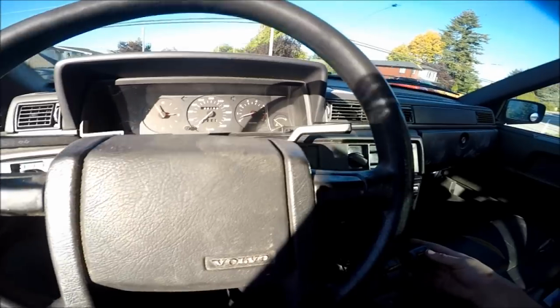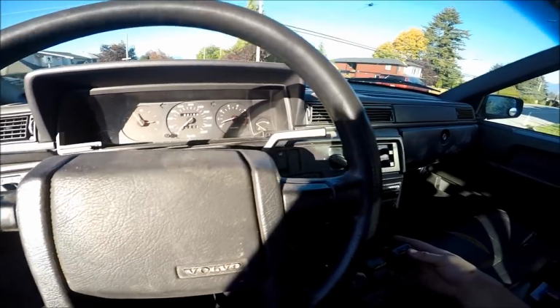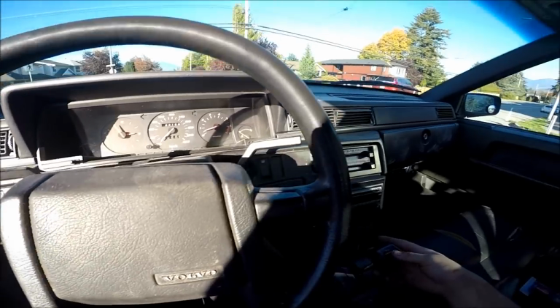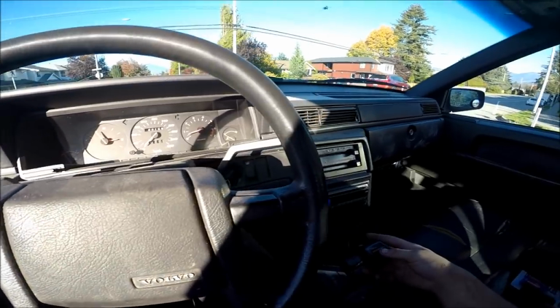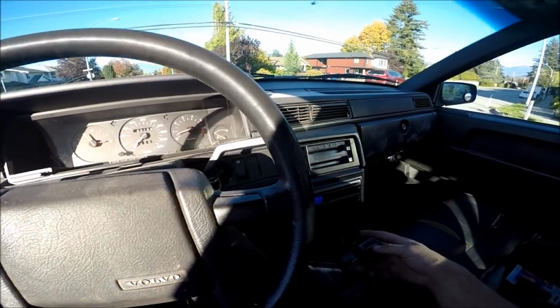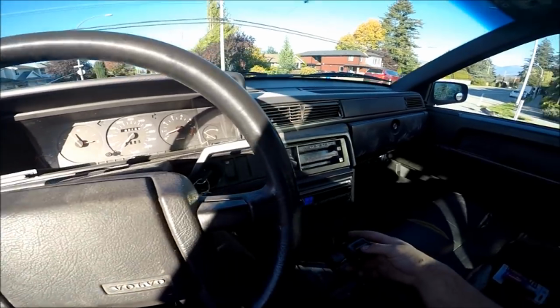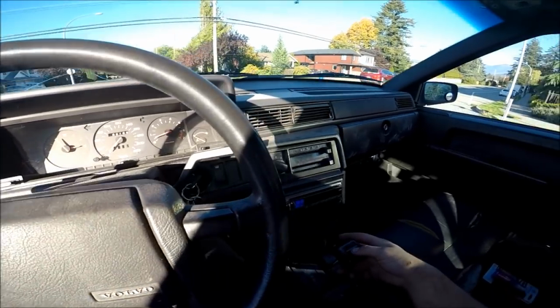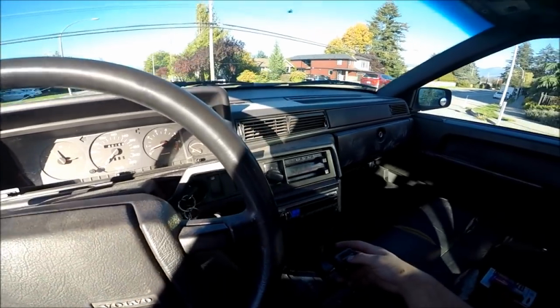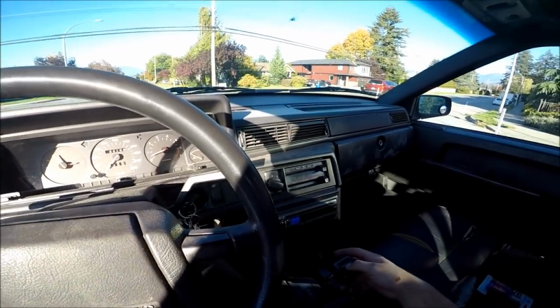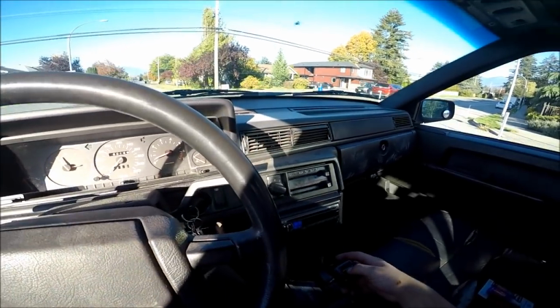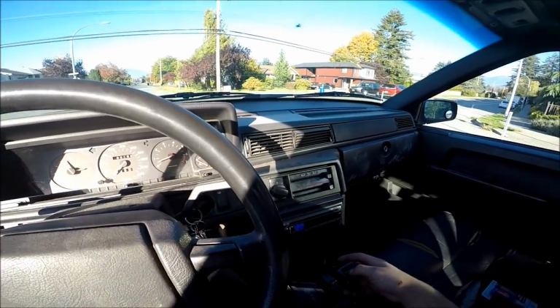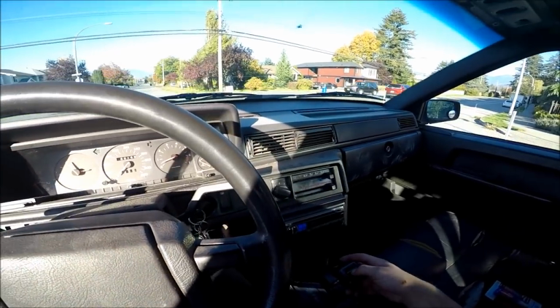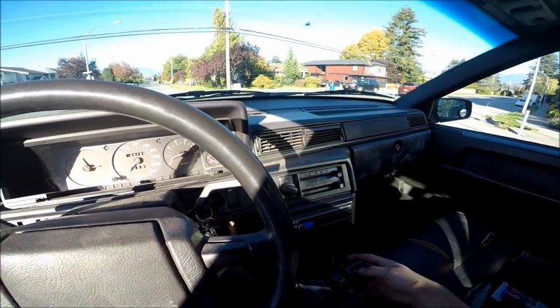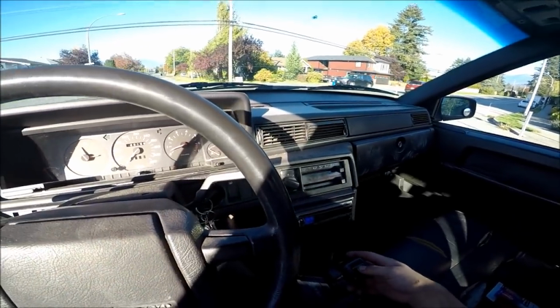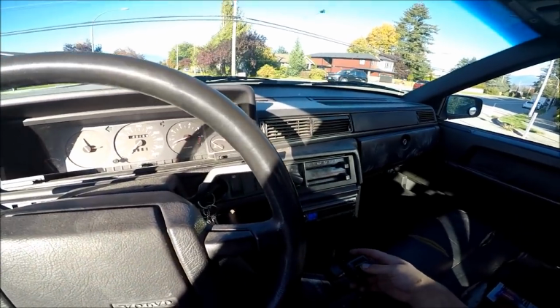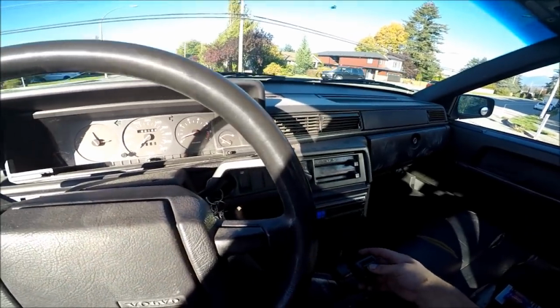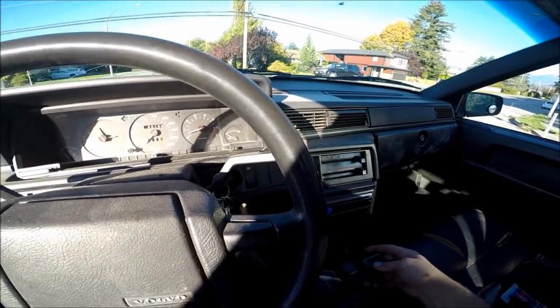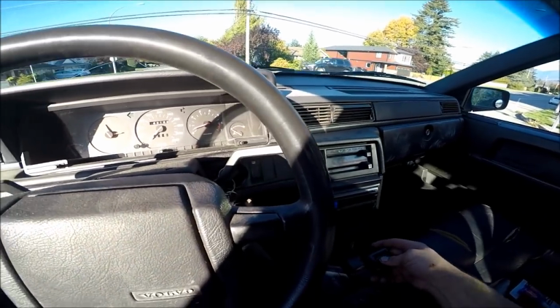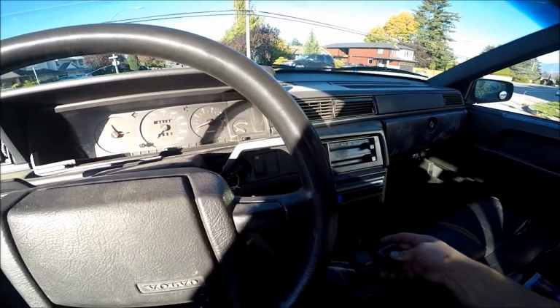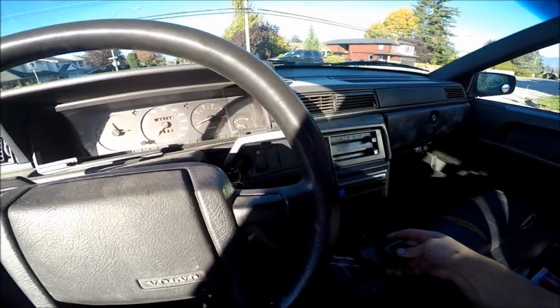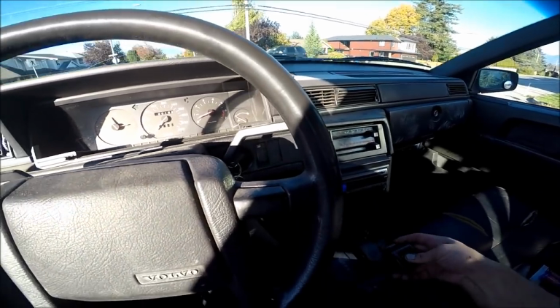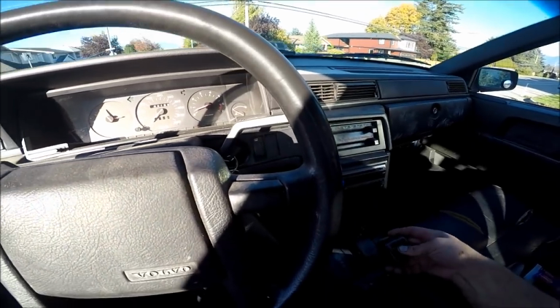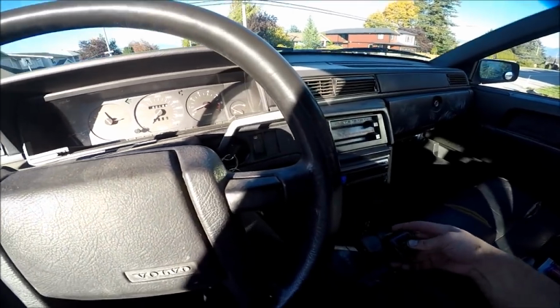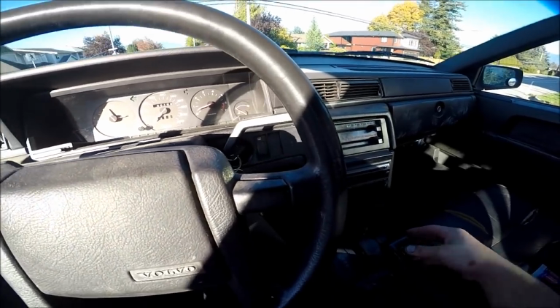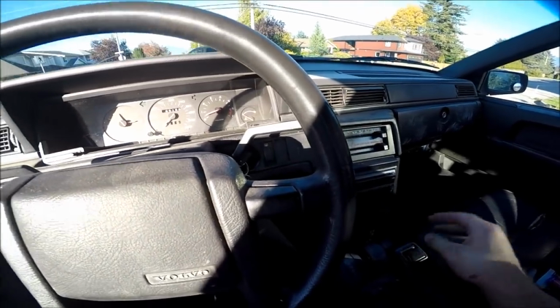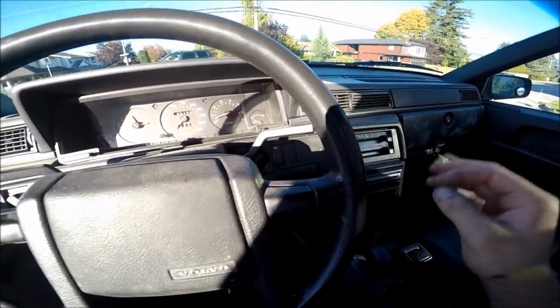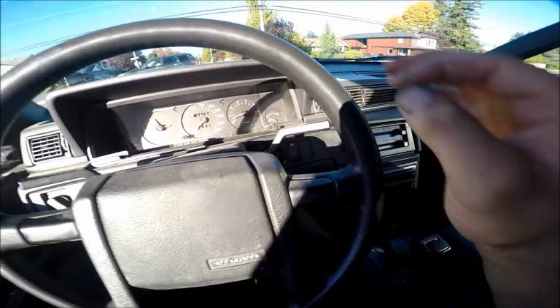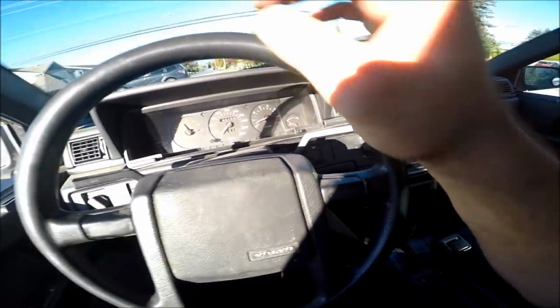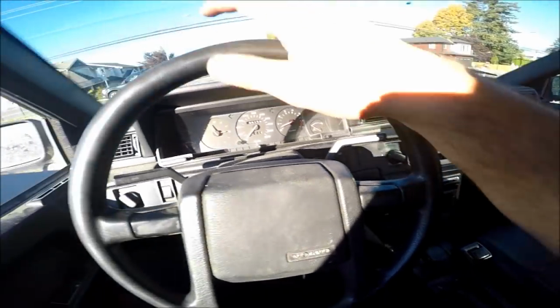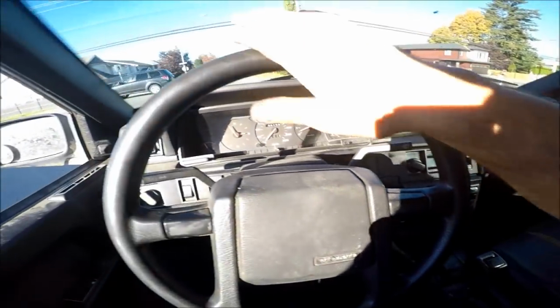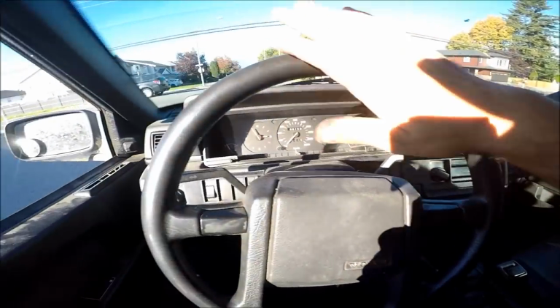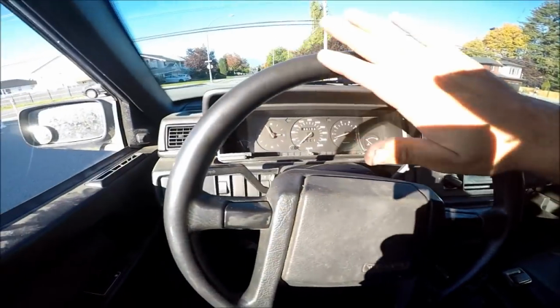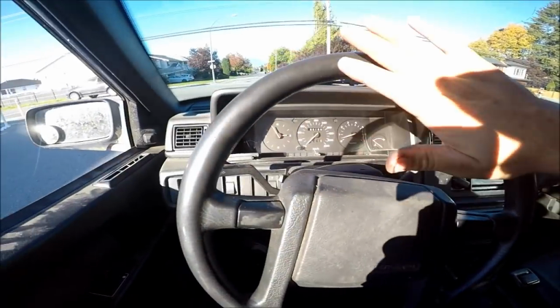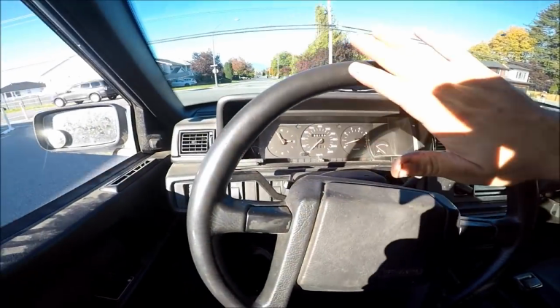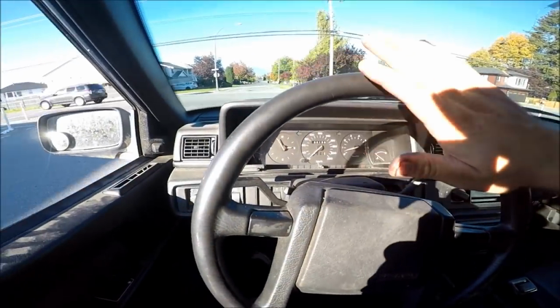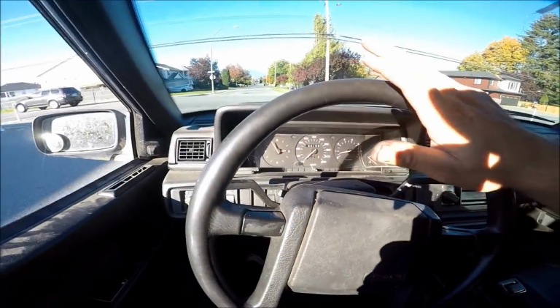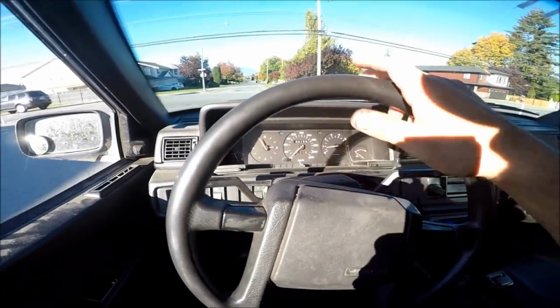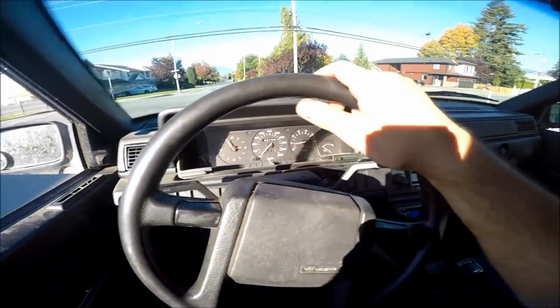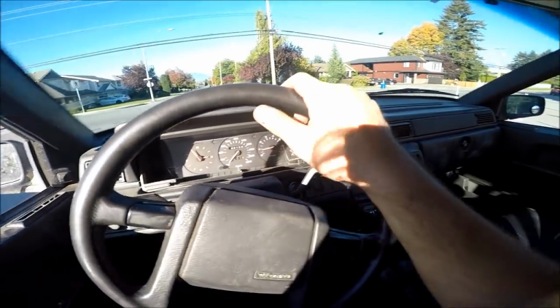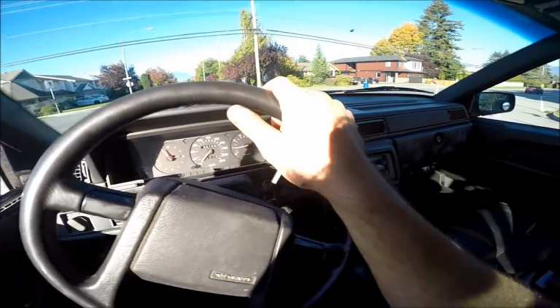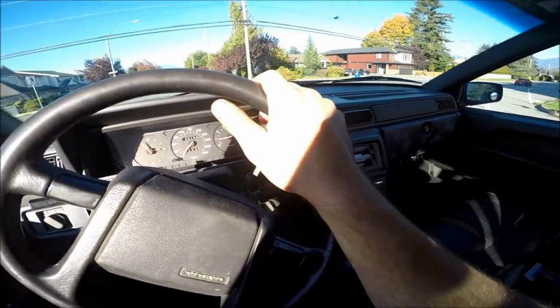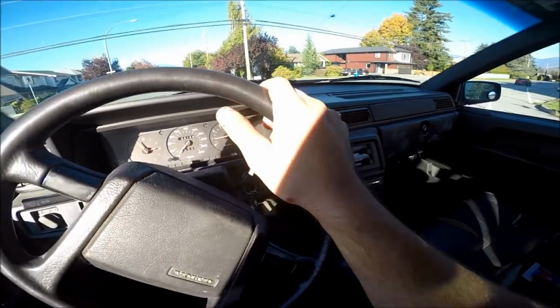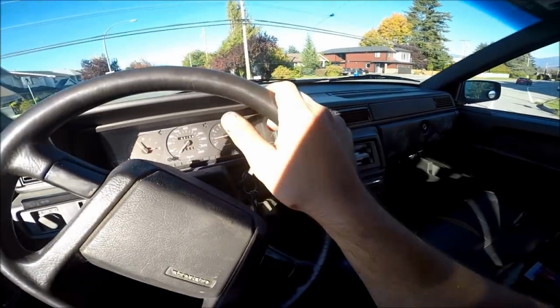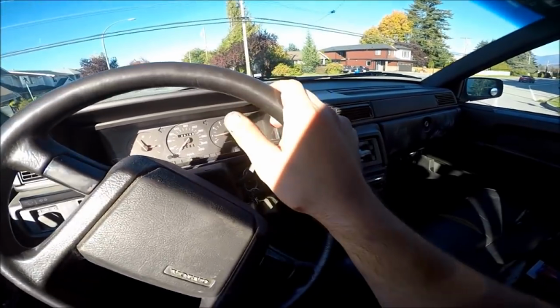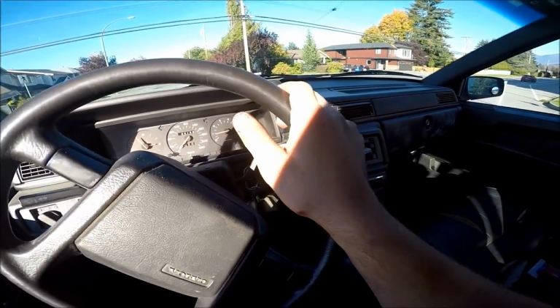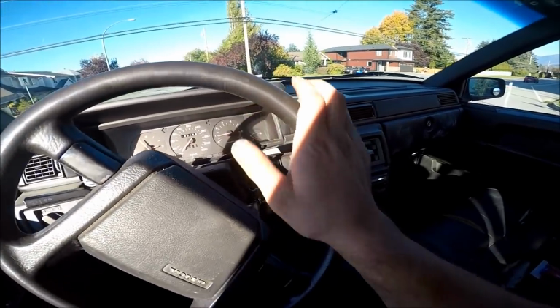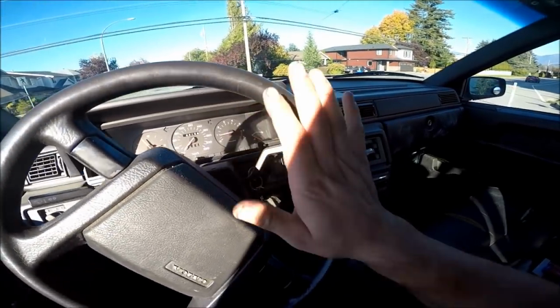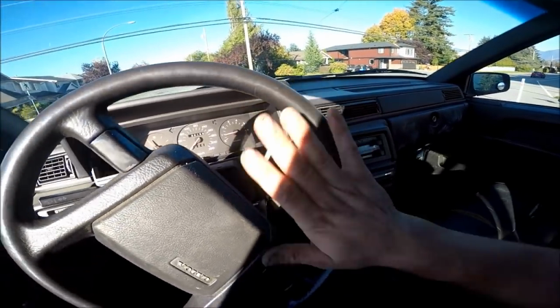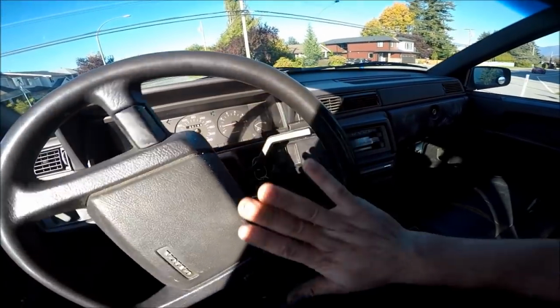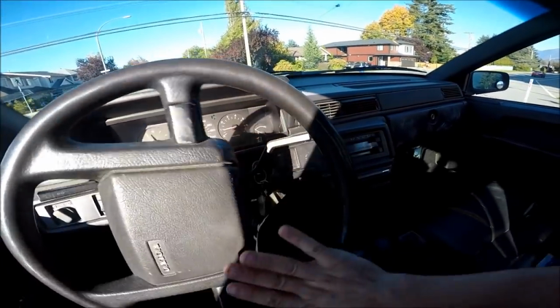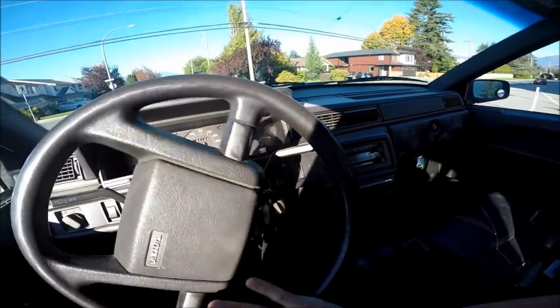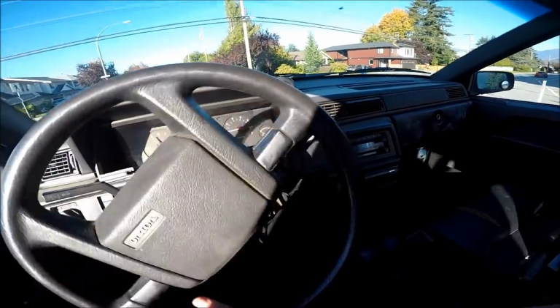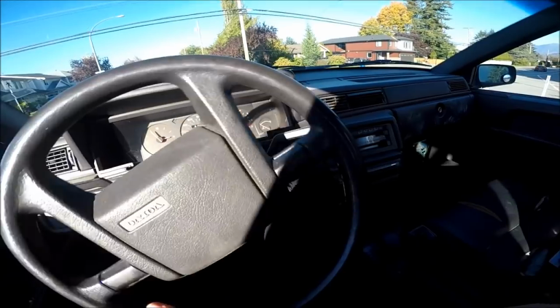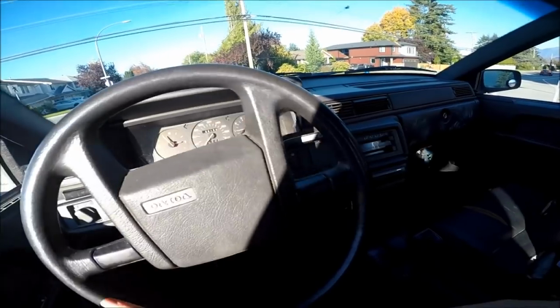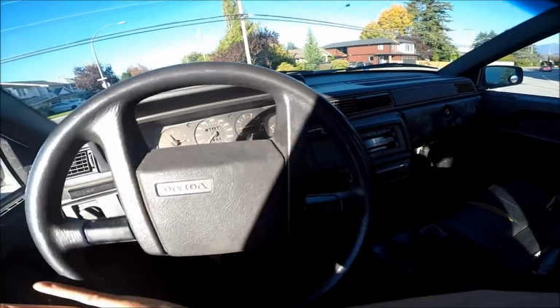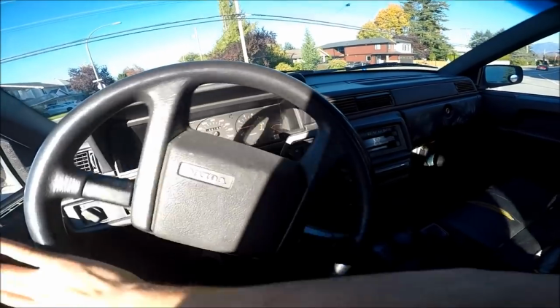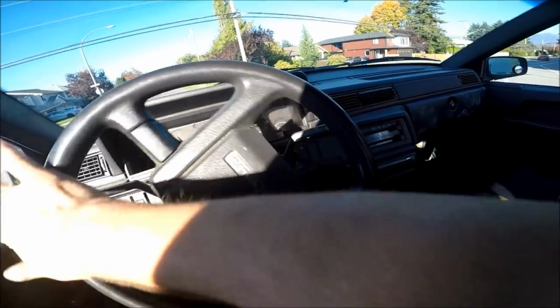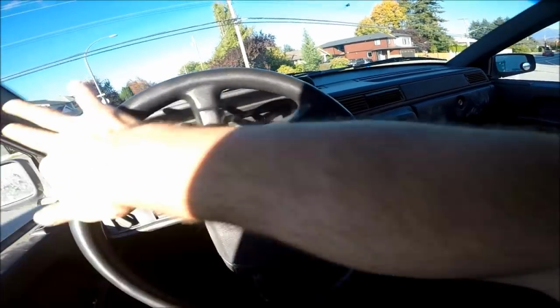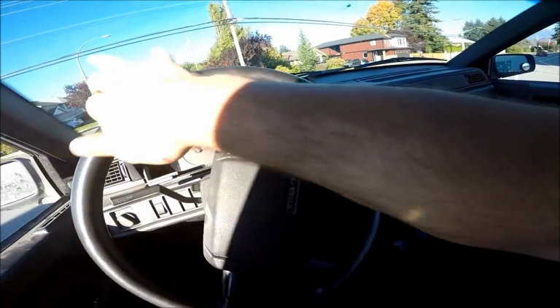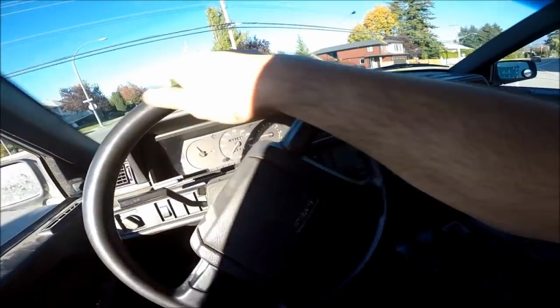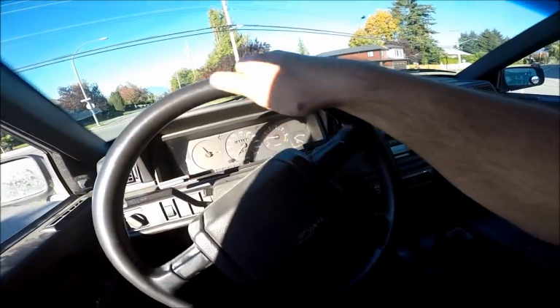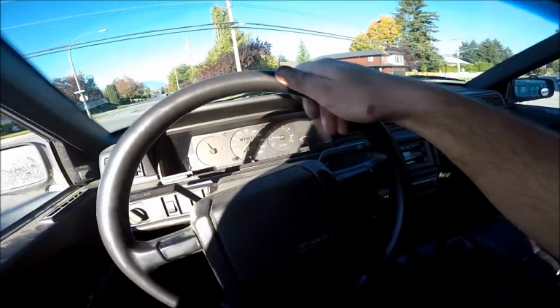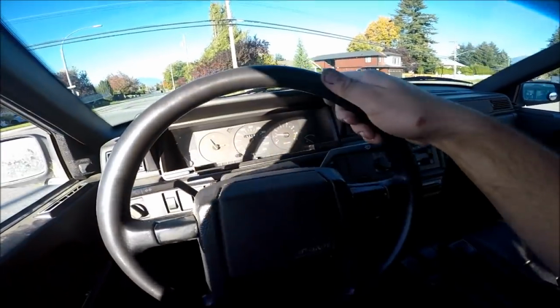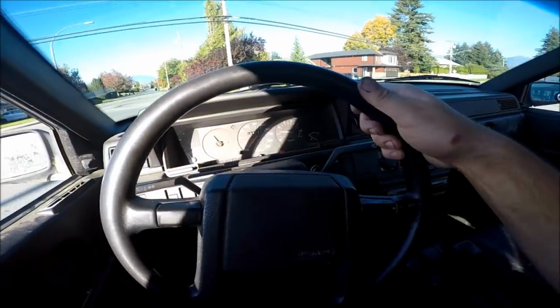This car is still going to be very slow but hopefully it's a little more powerful than it was before. Let's go down this way.